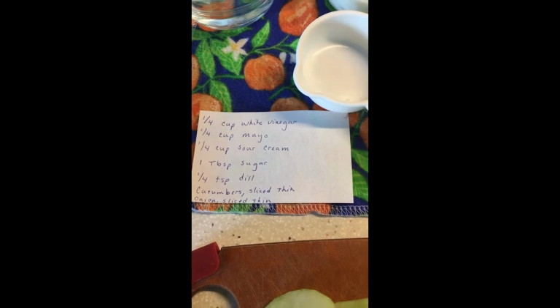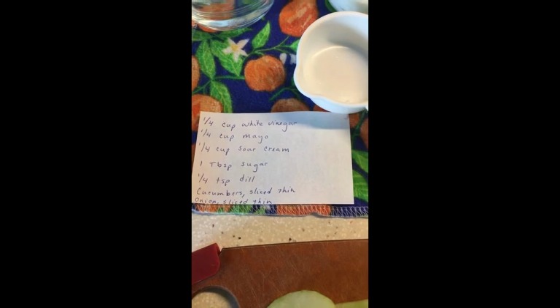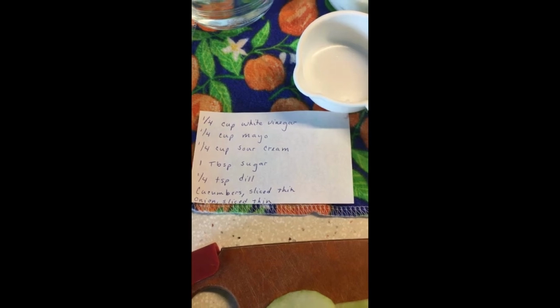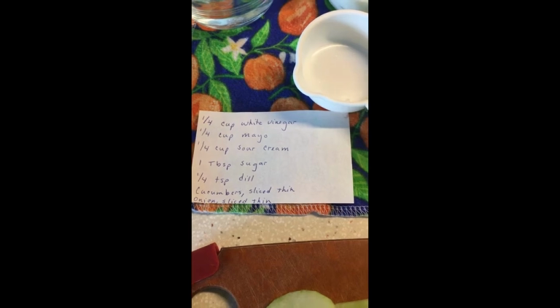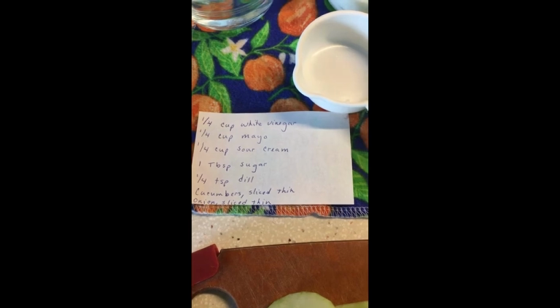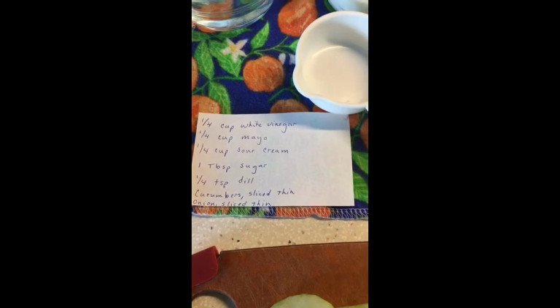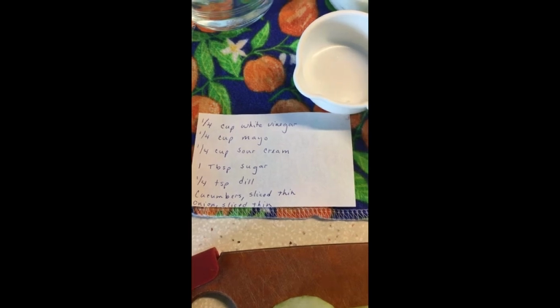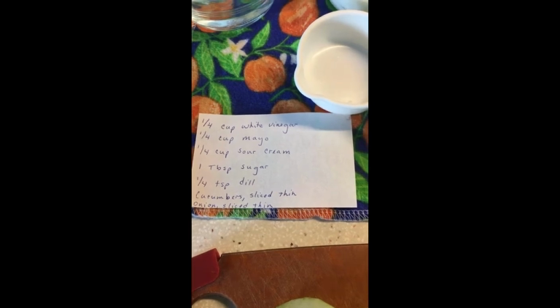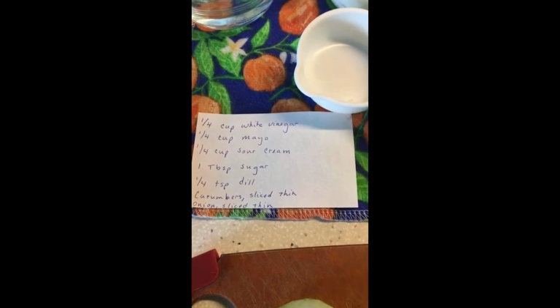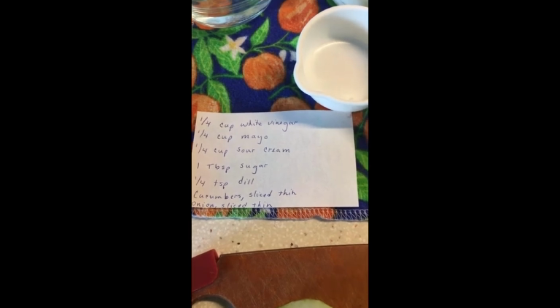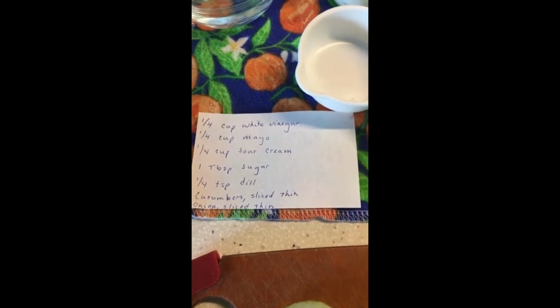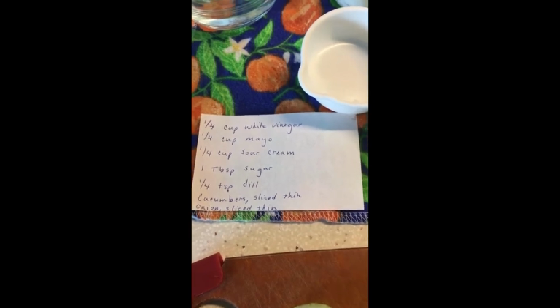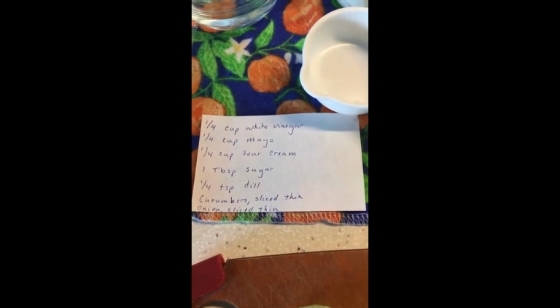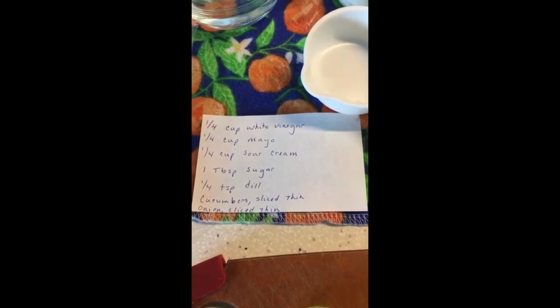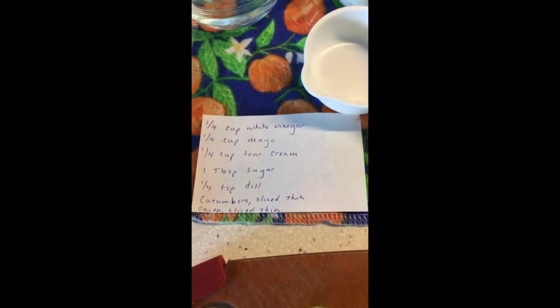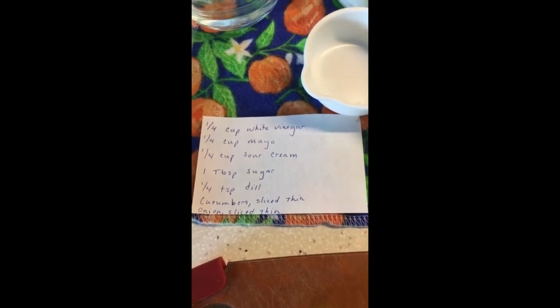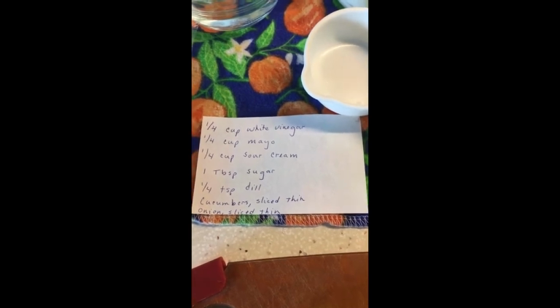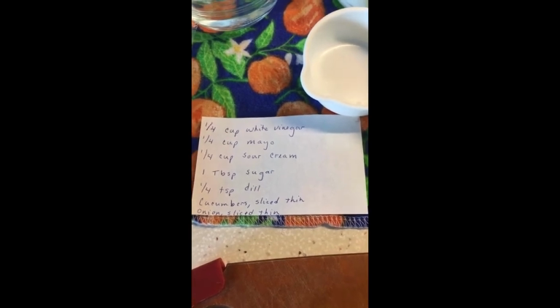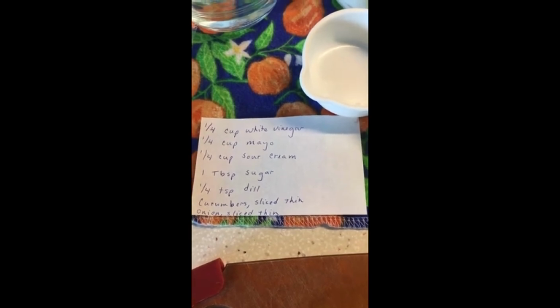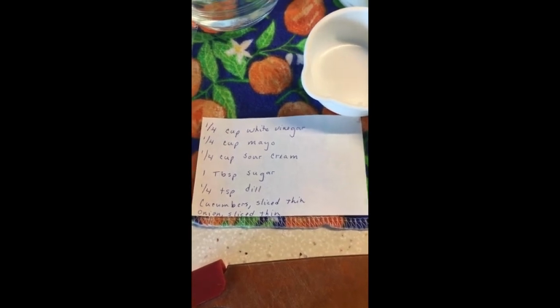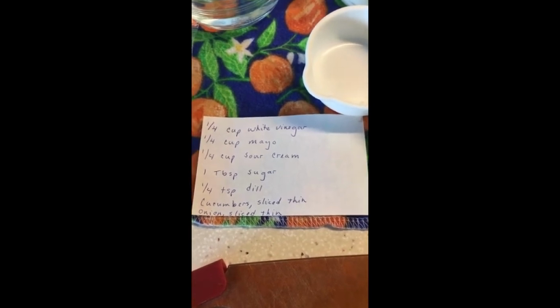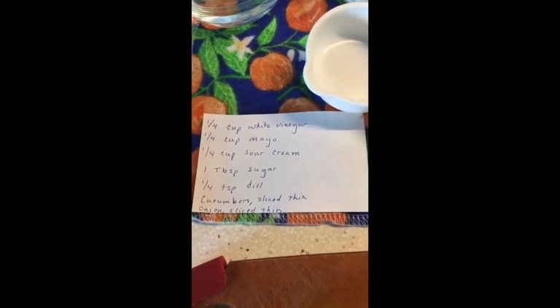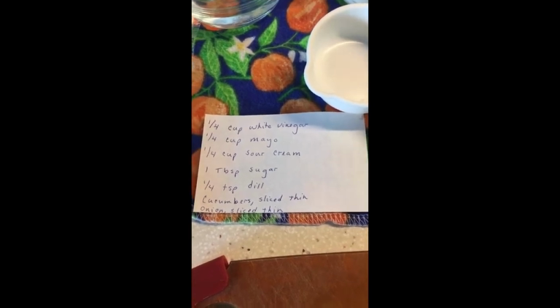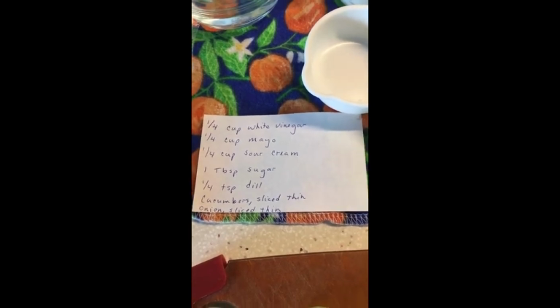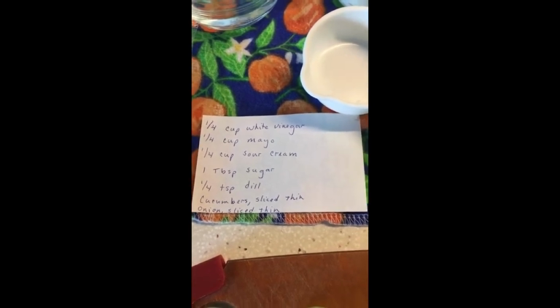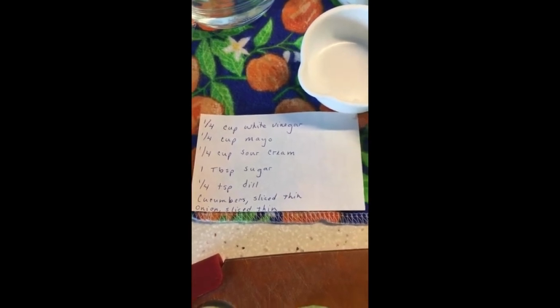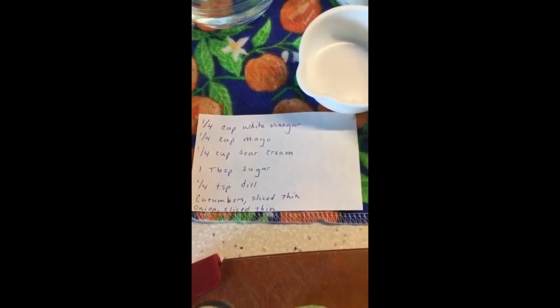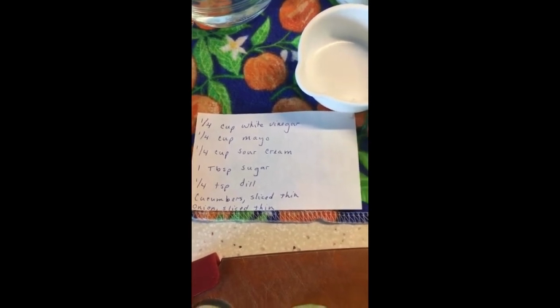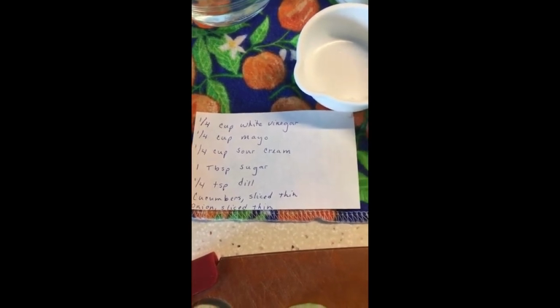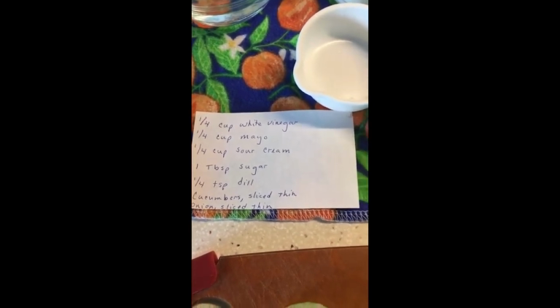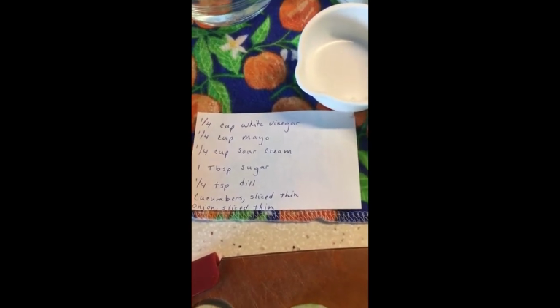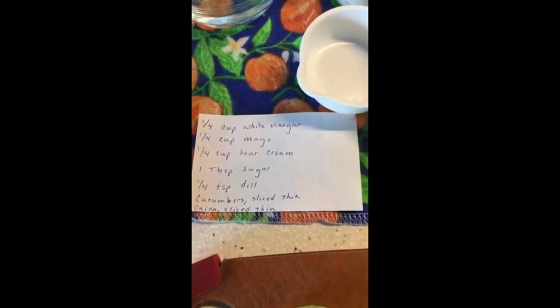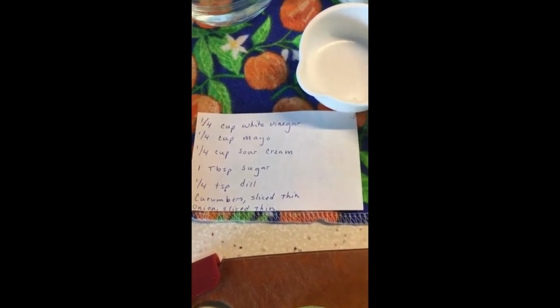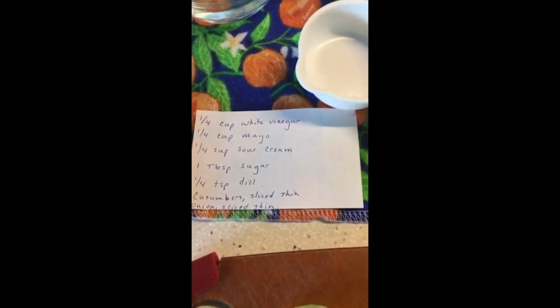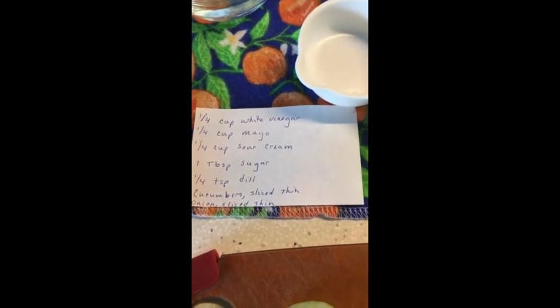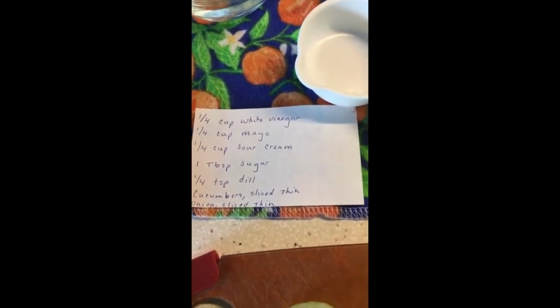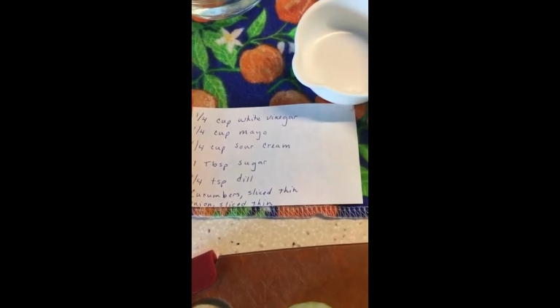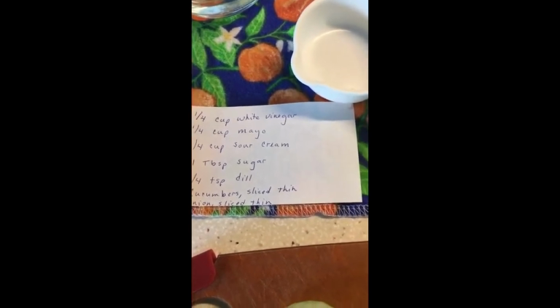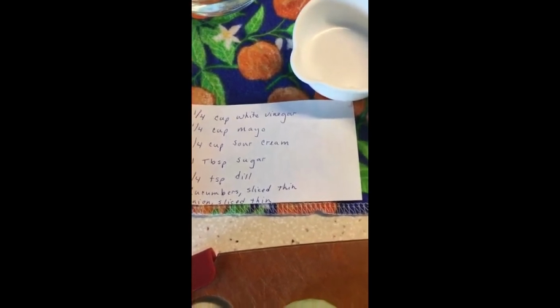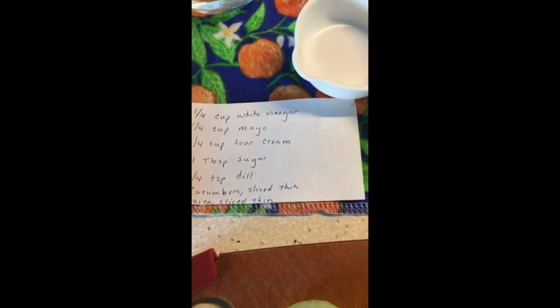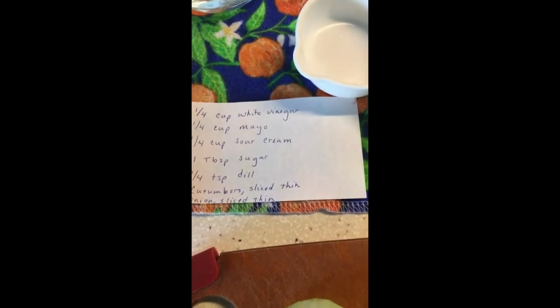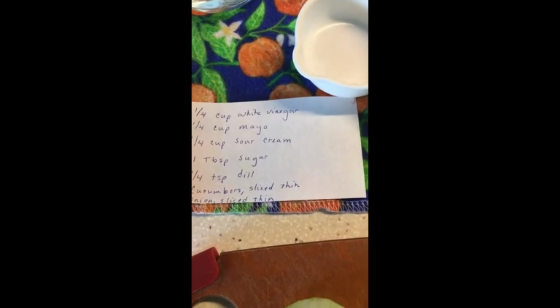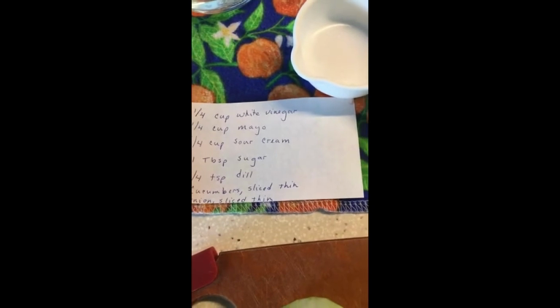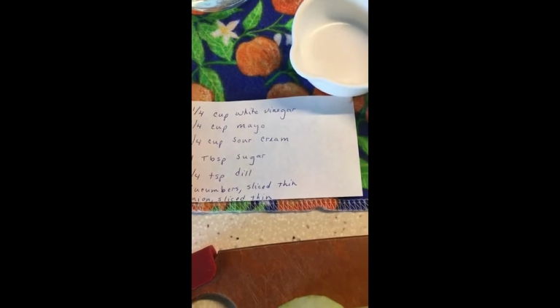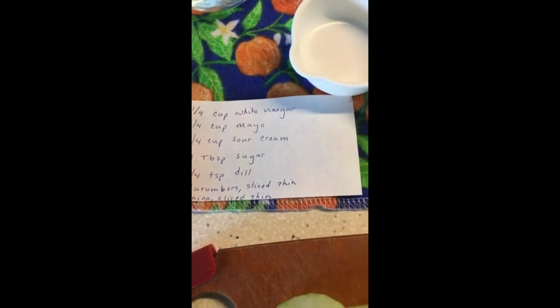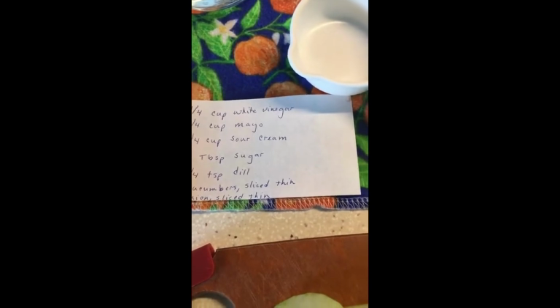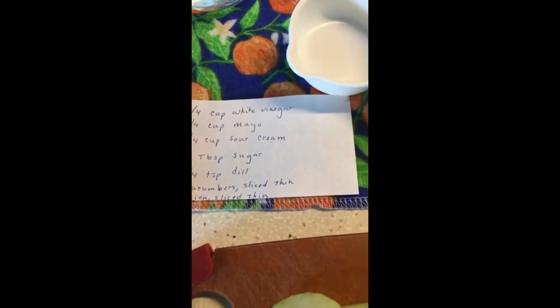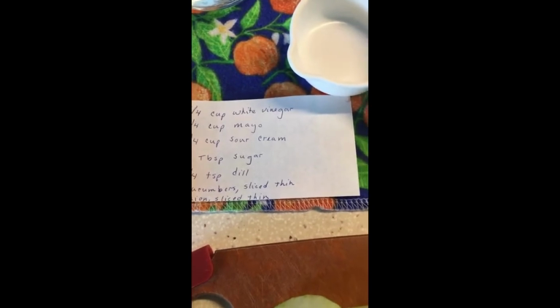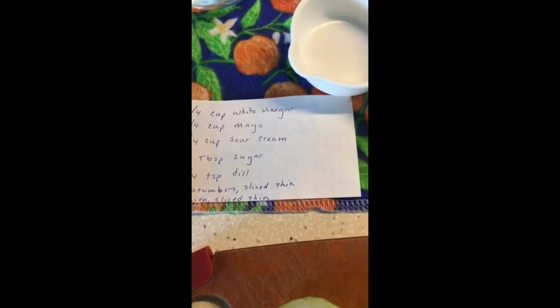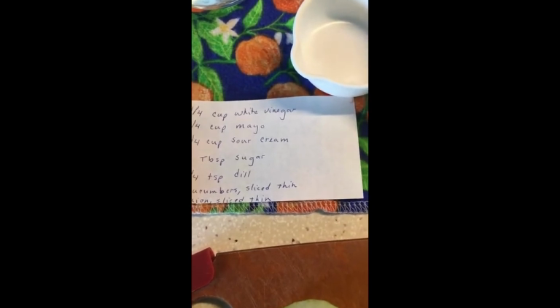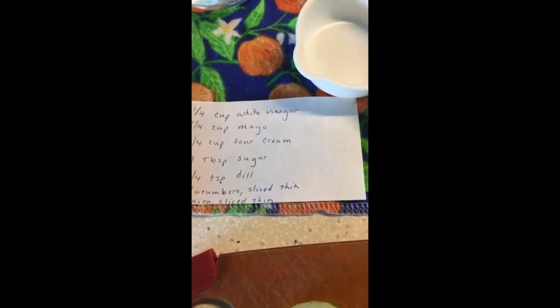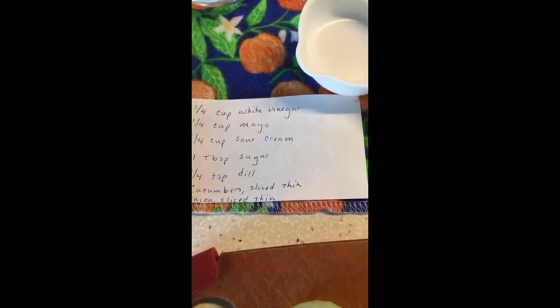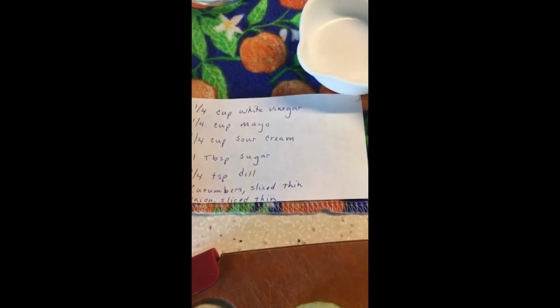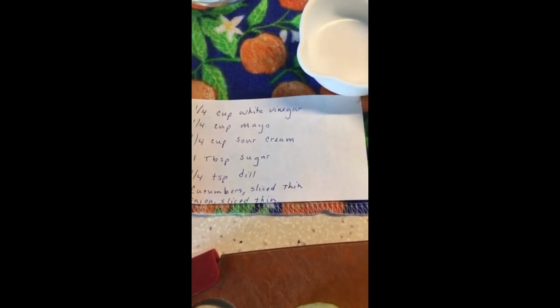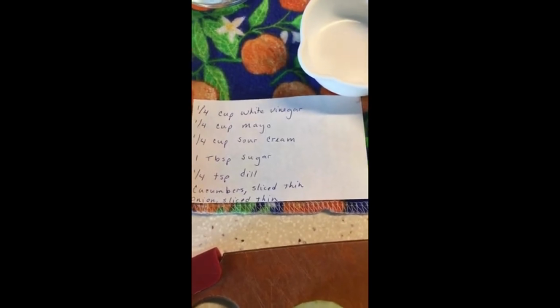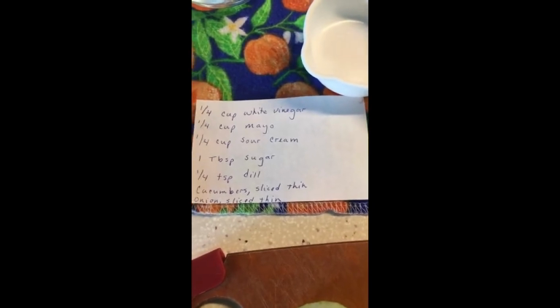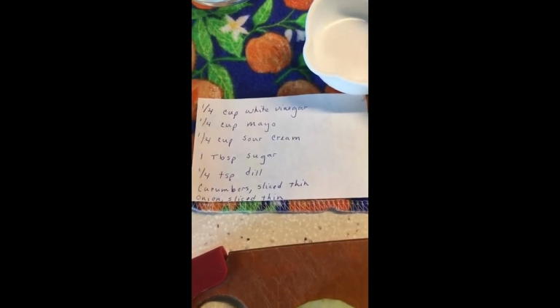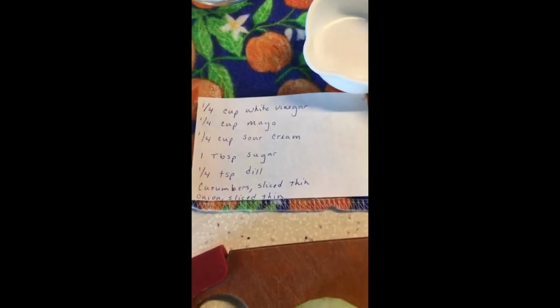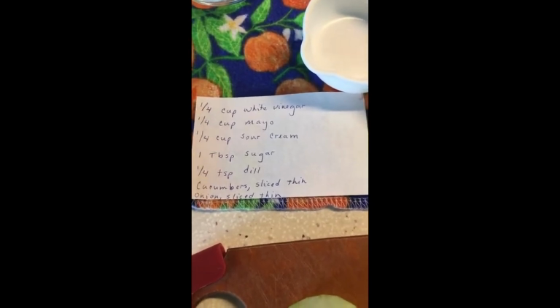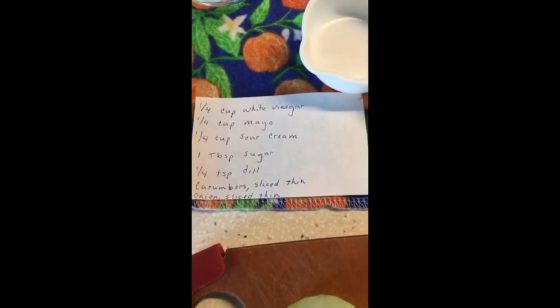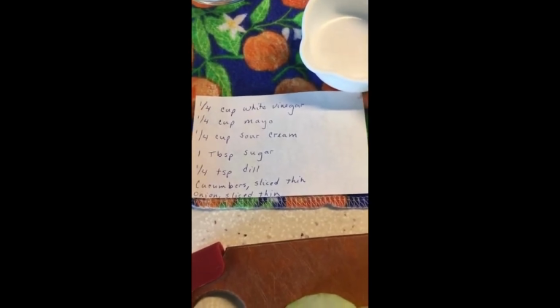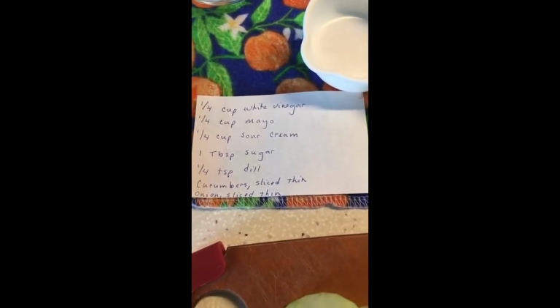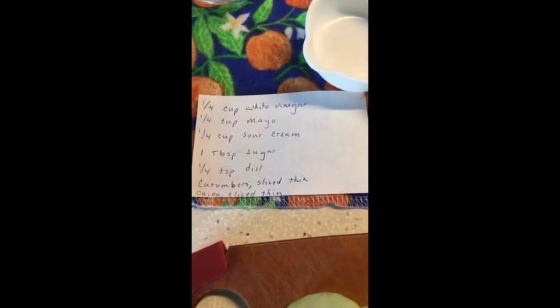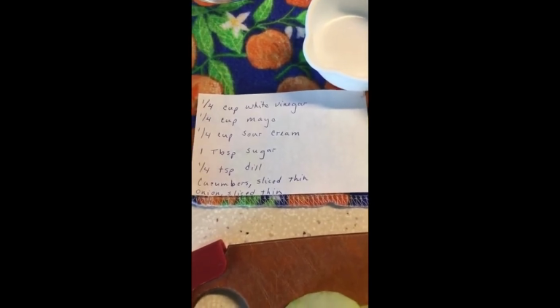Today I am making a creamy dilly cucumber side salad for all those wonderful cucumbers that we get this time of year.